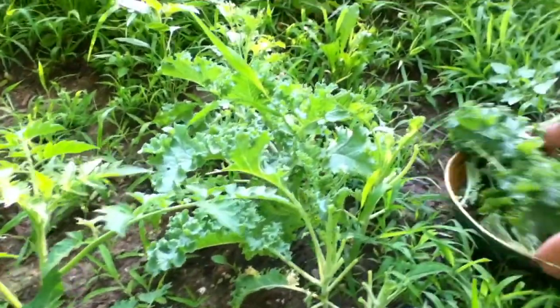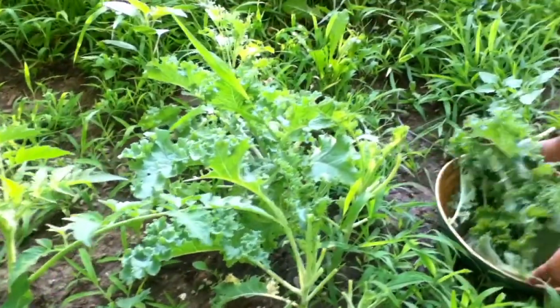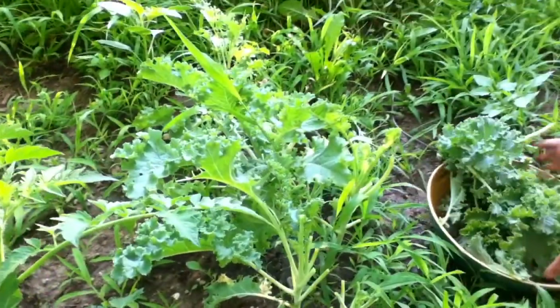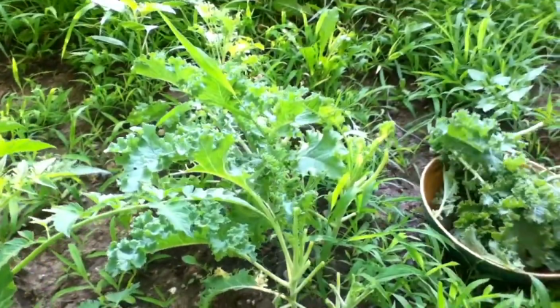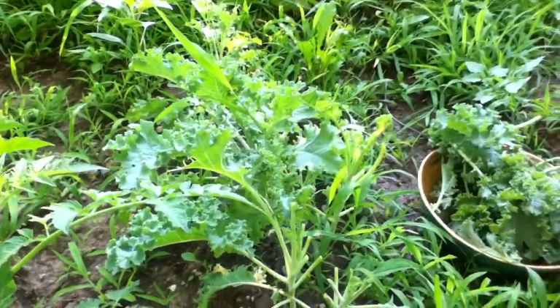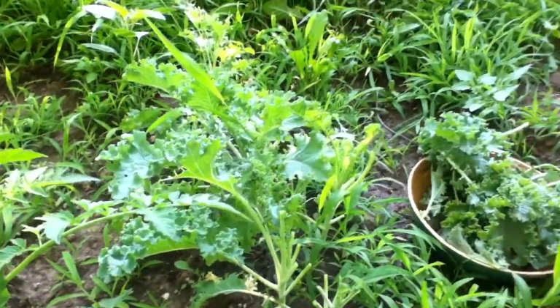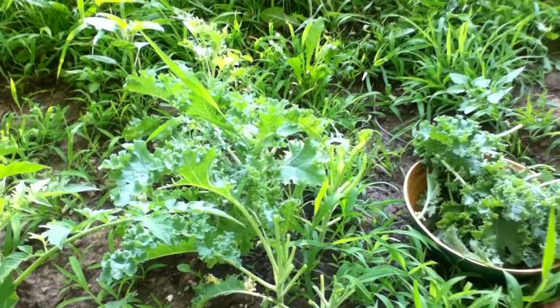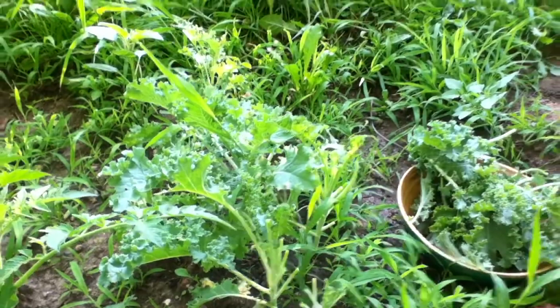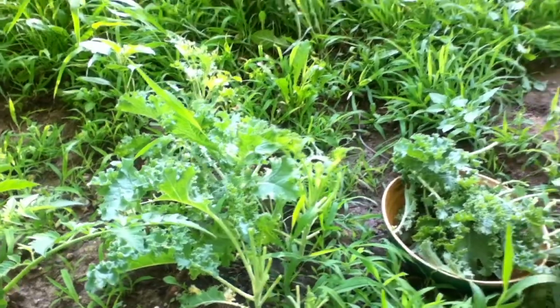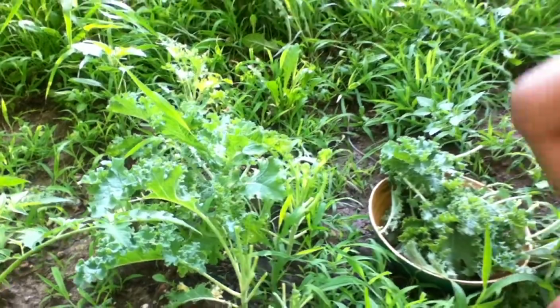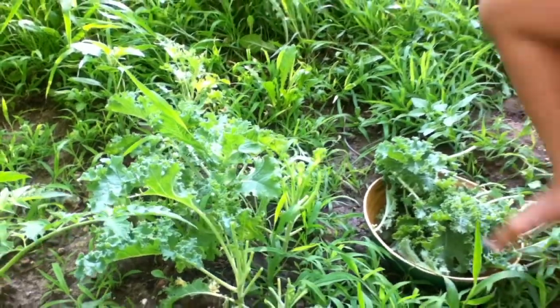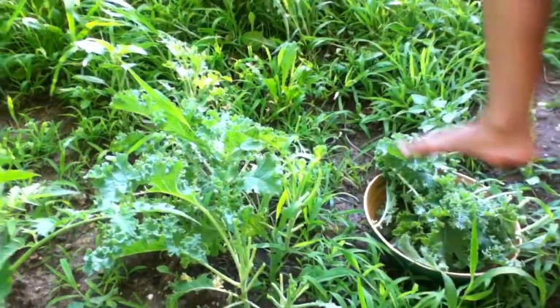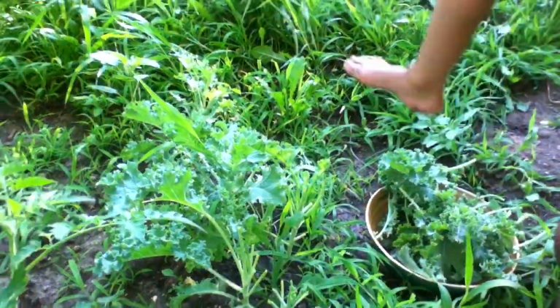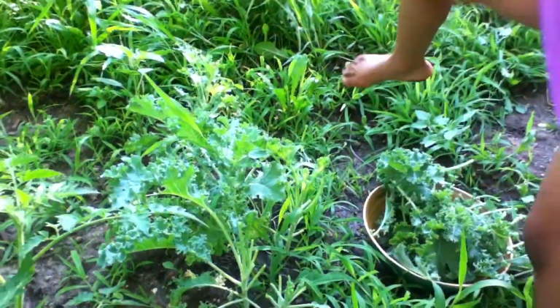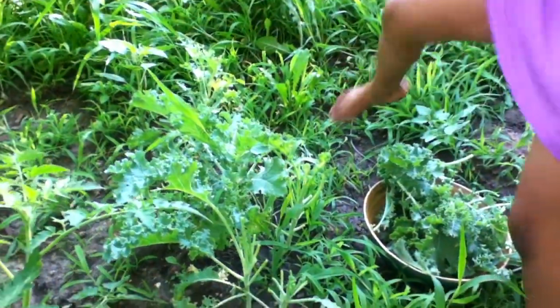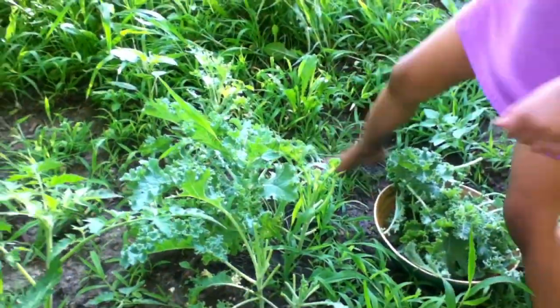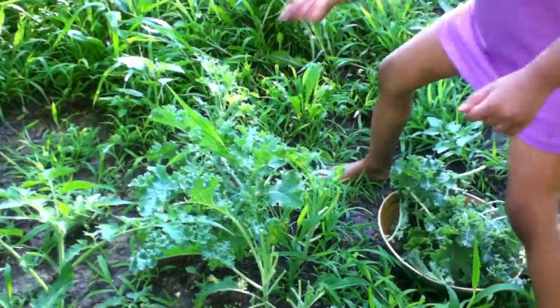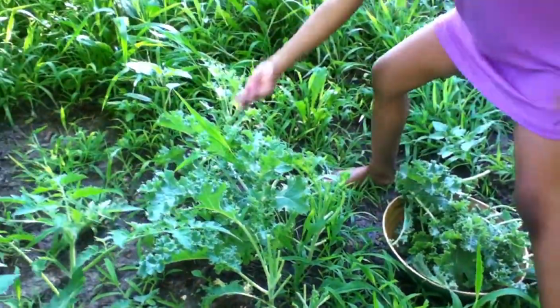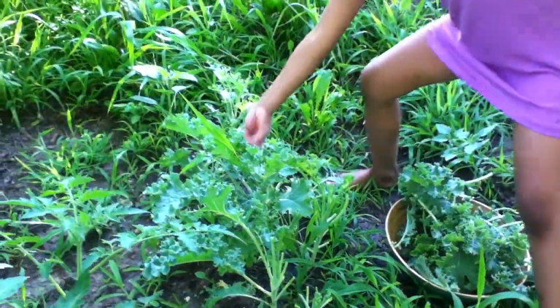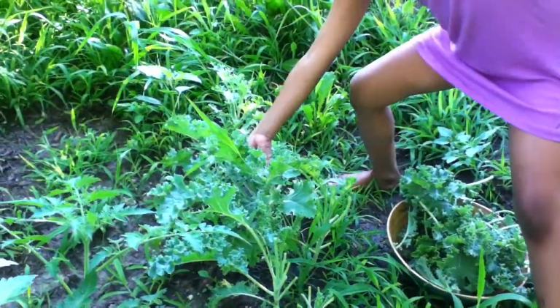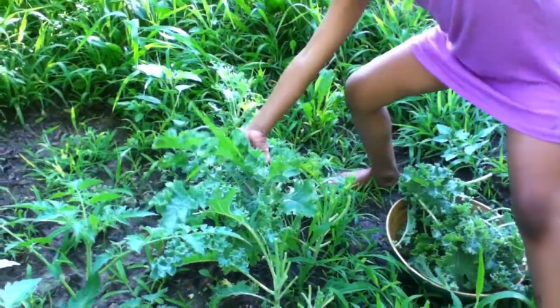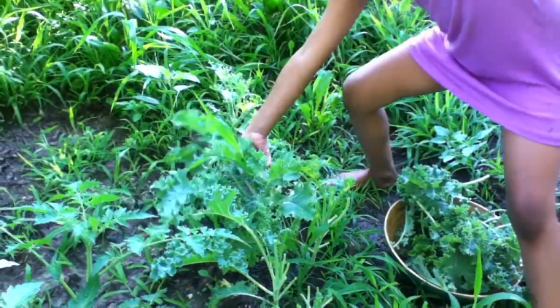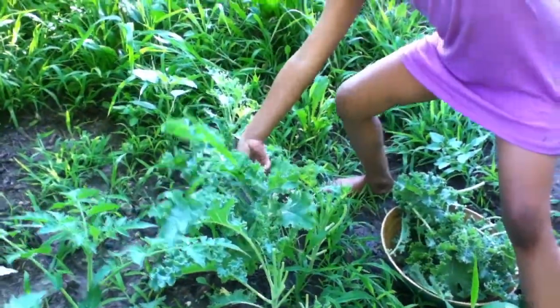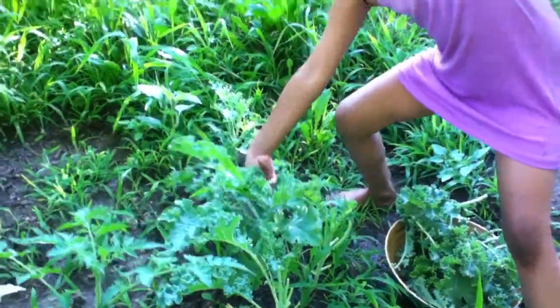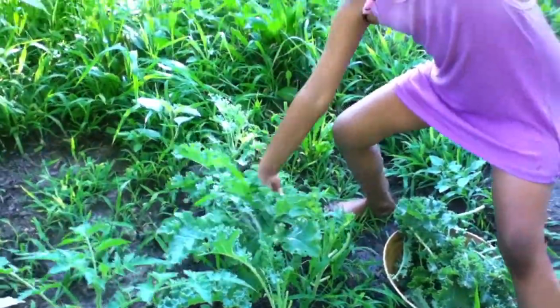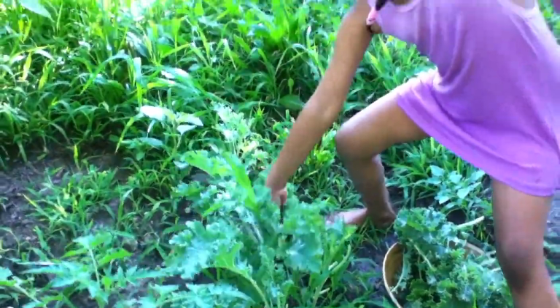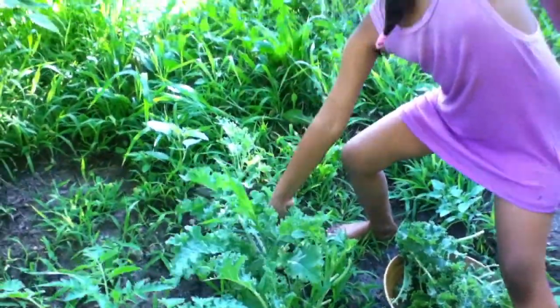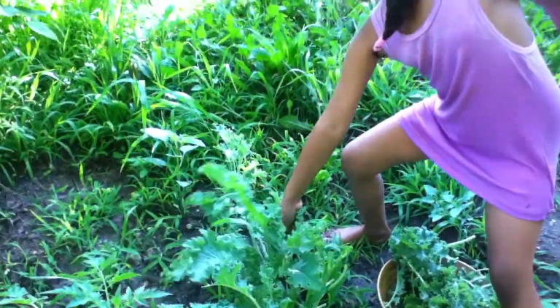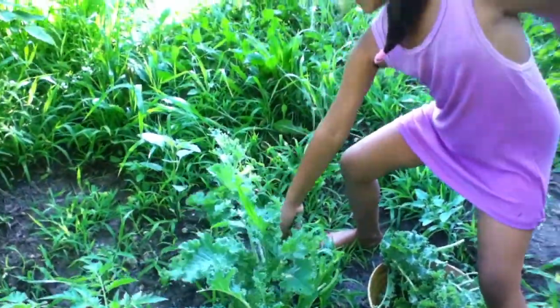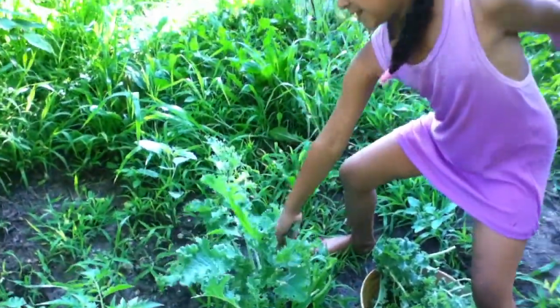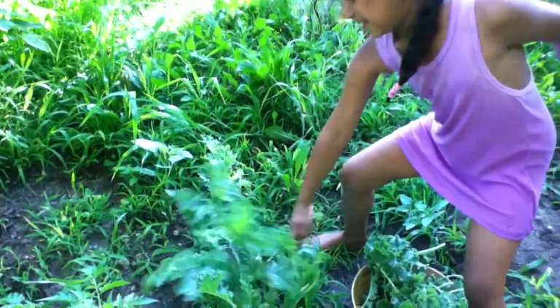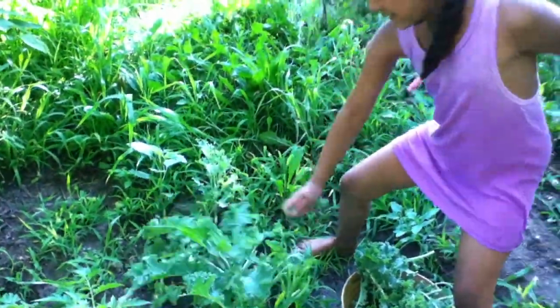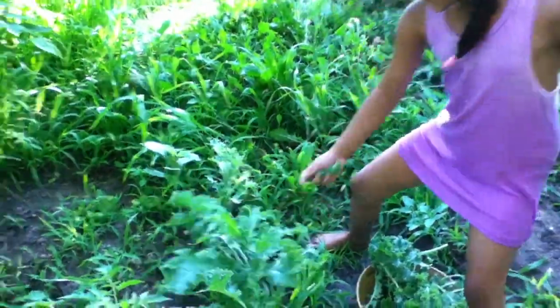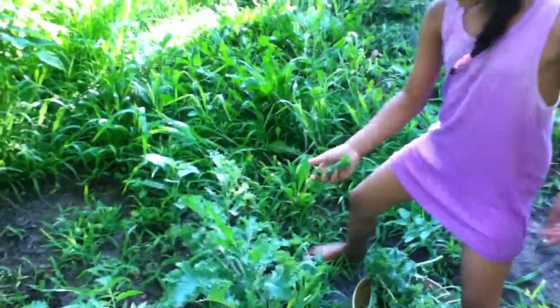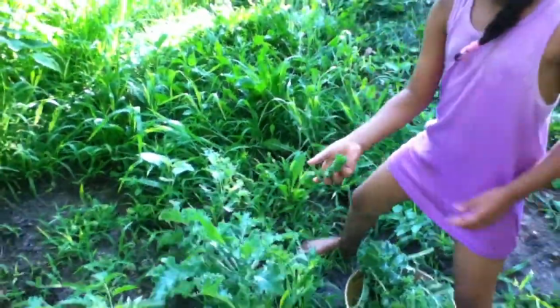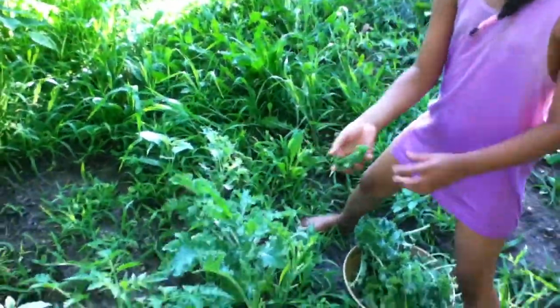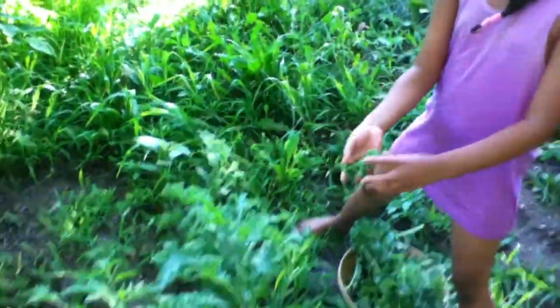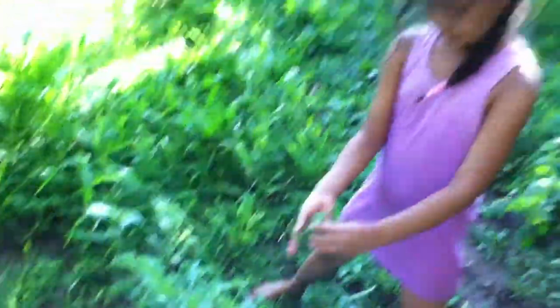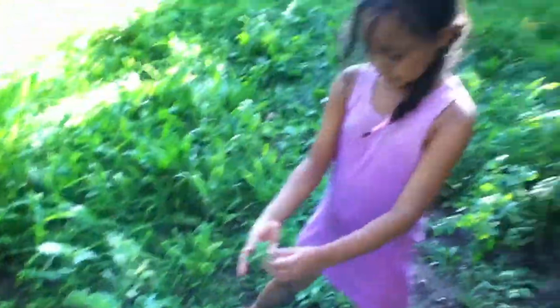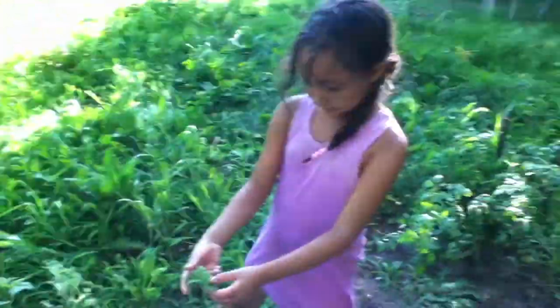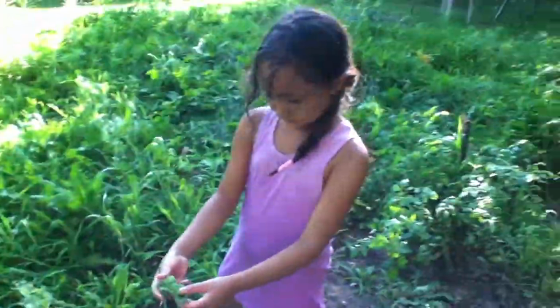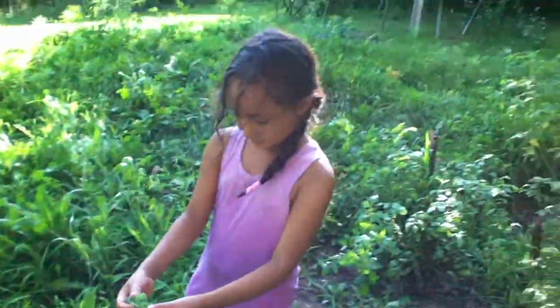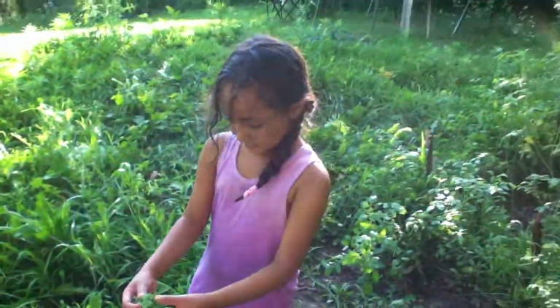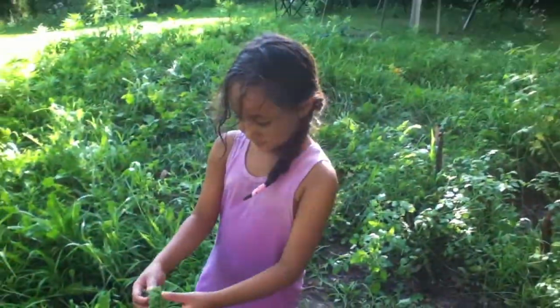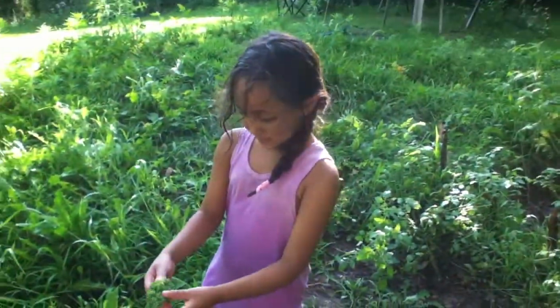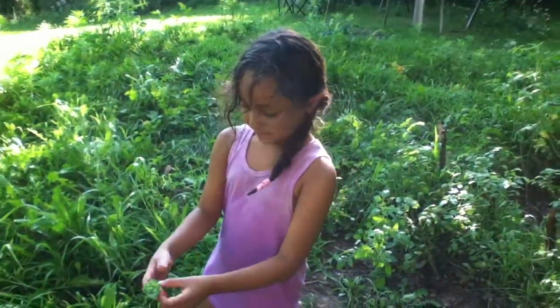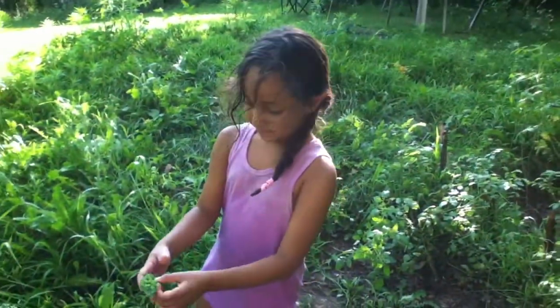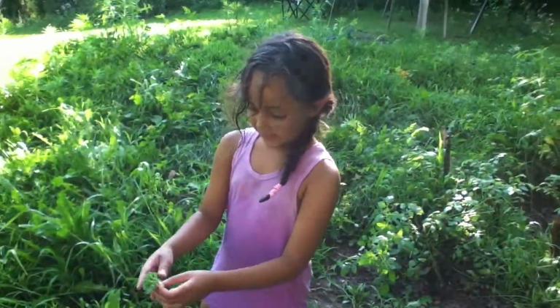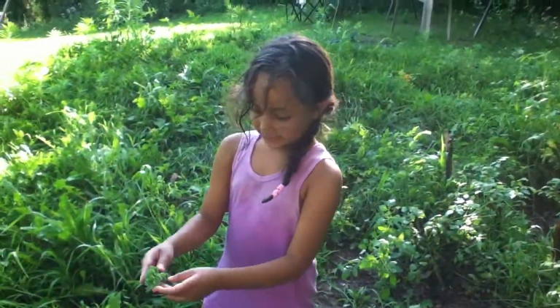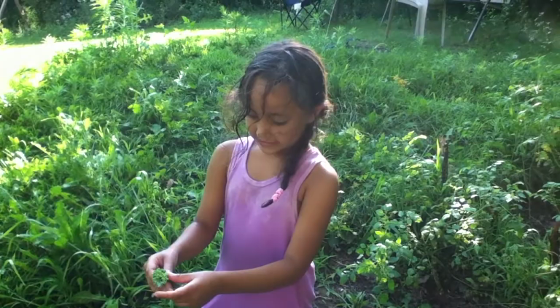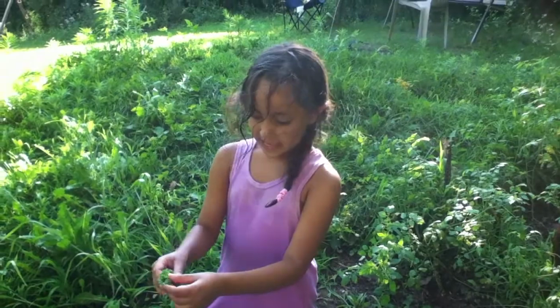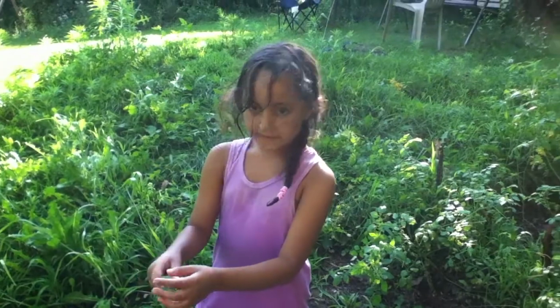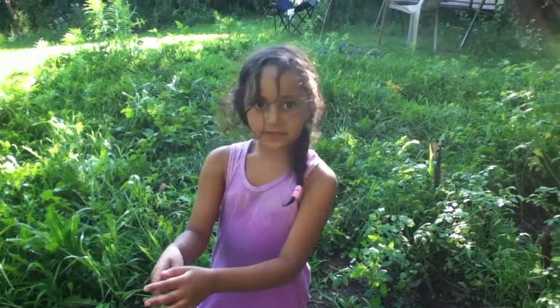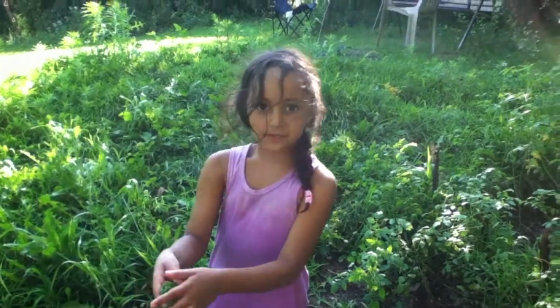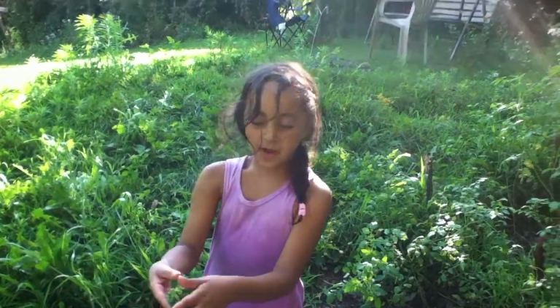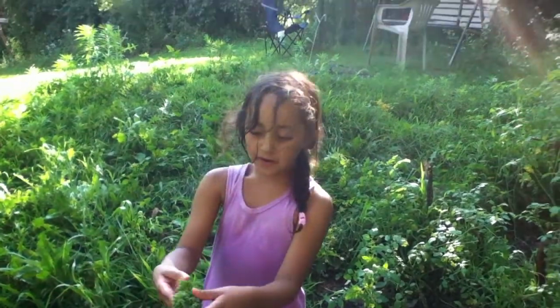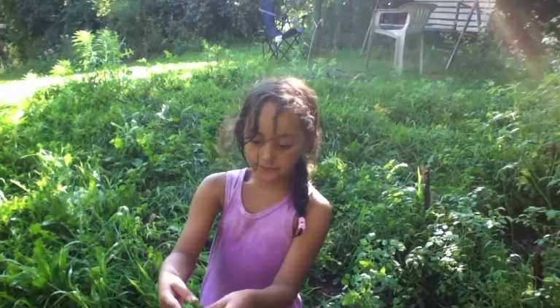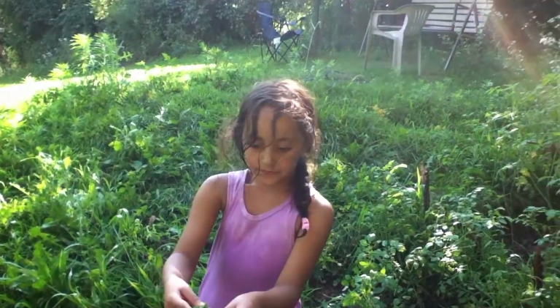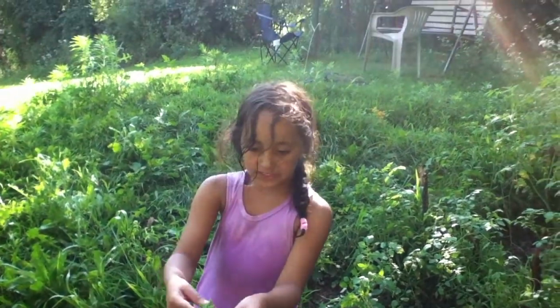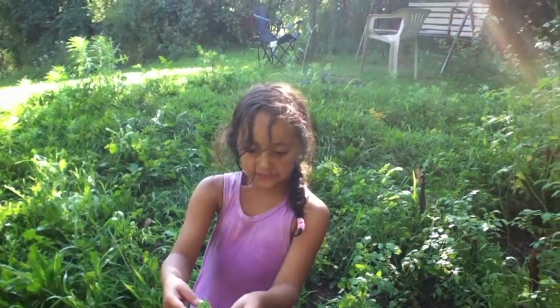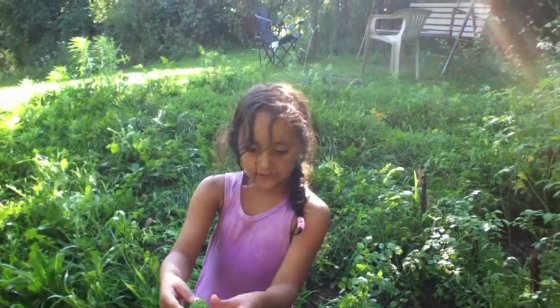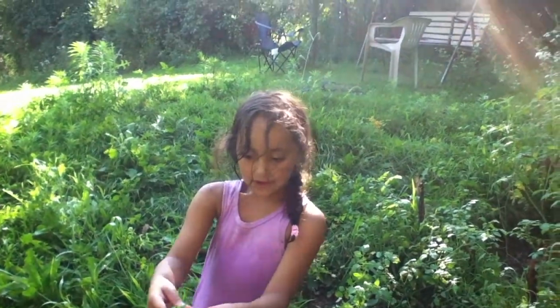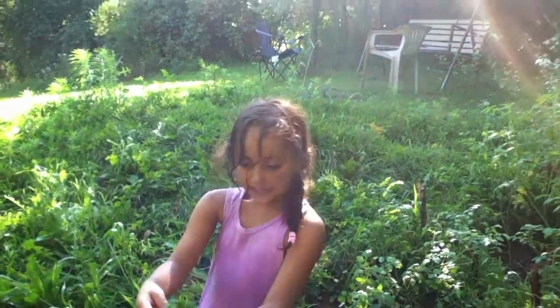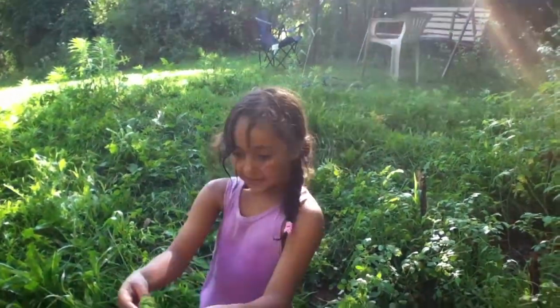These are ready. But this one is a good one. That one is a baby one, but it's big. It has a lot of leaves on it.